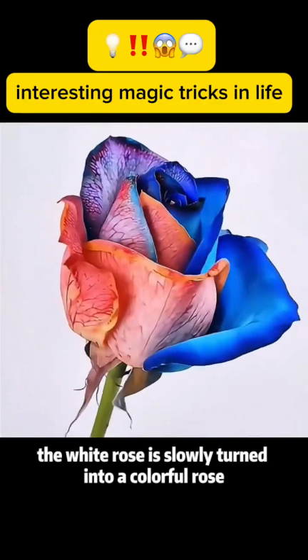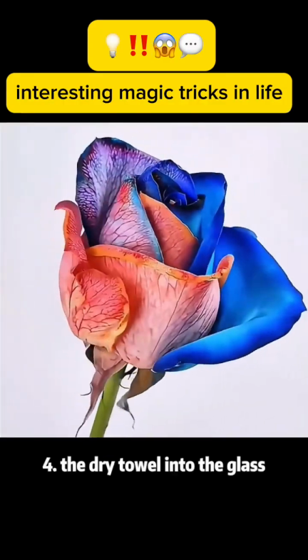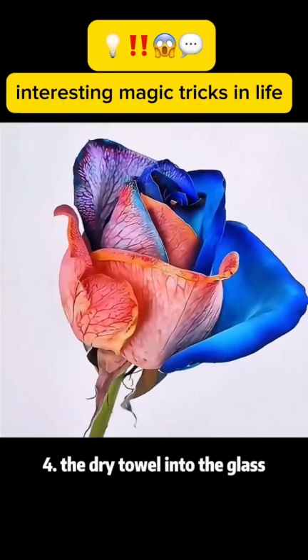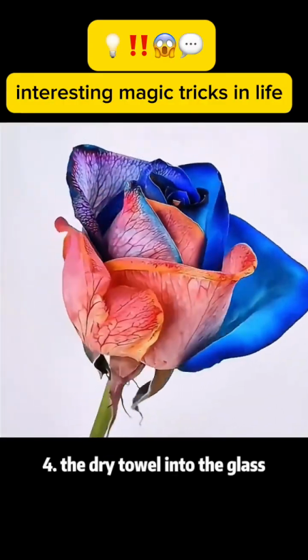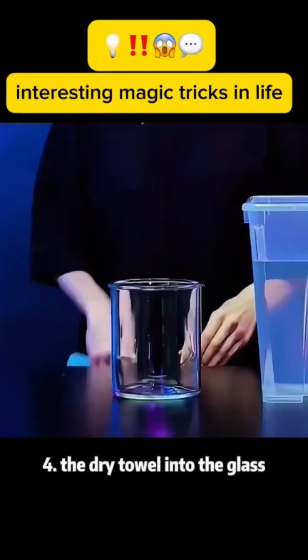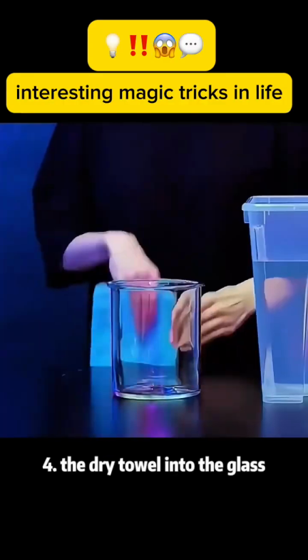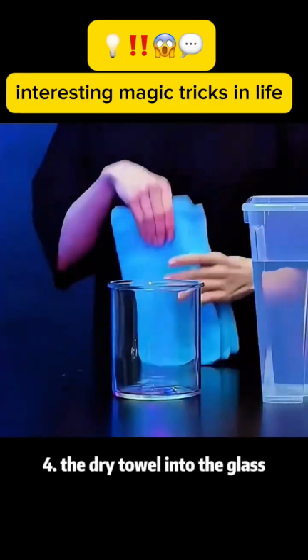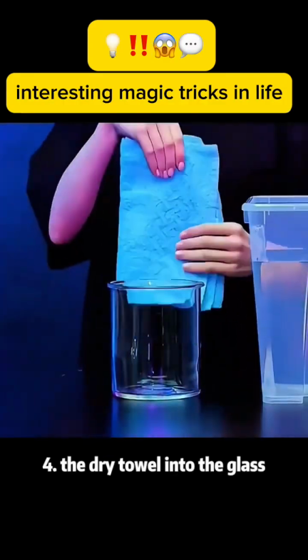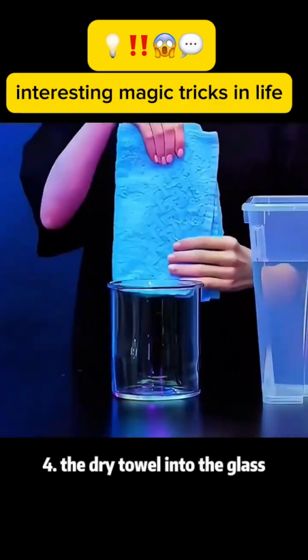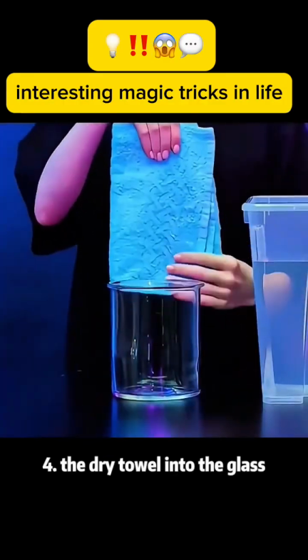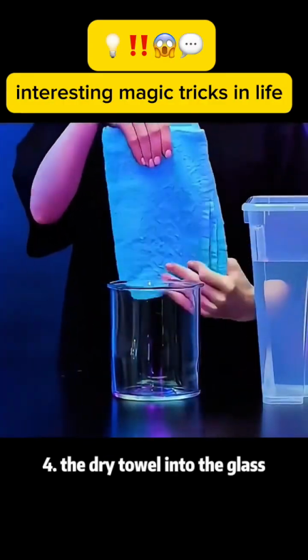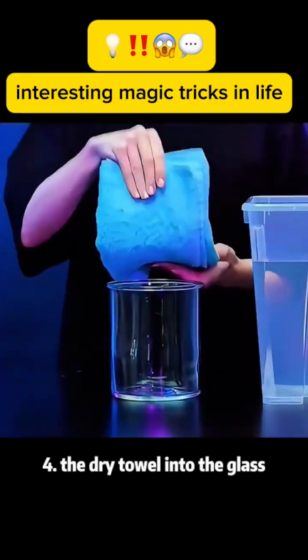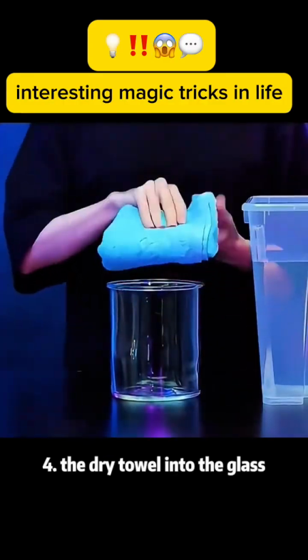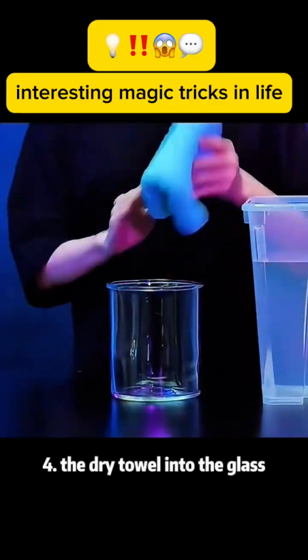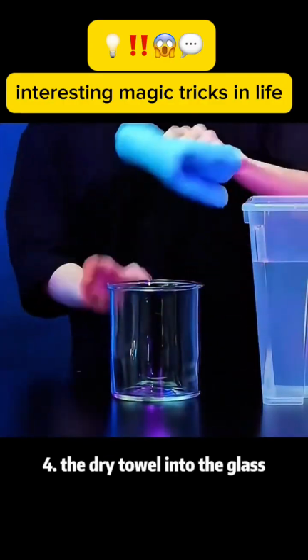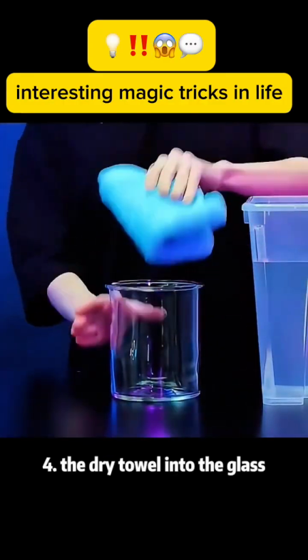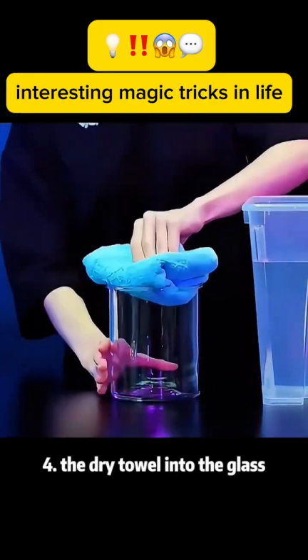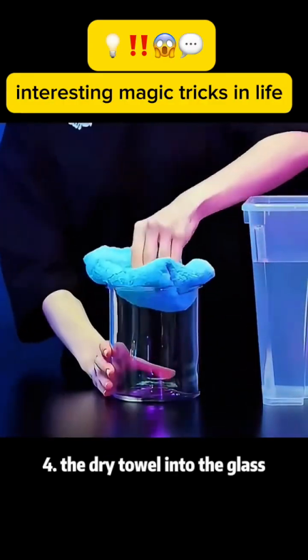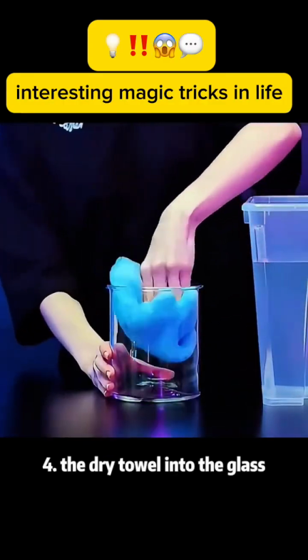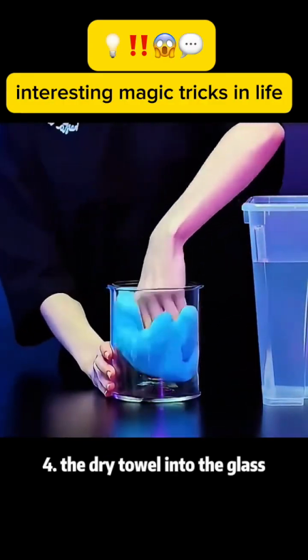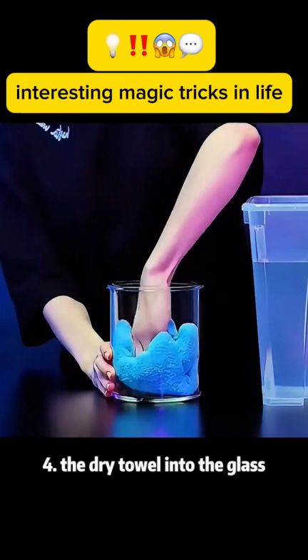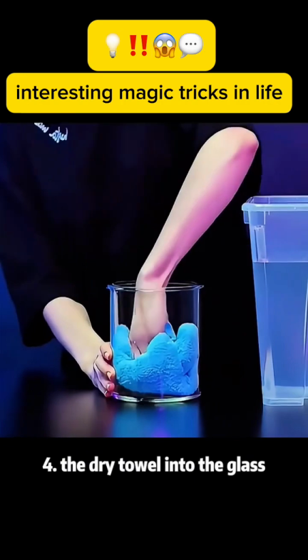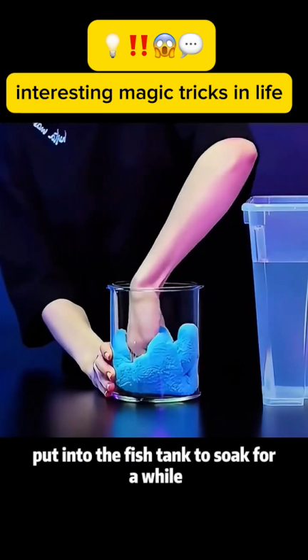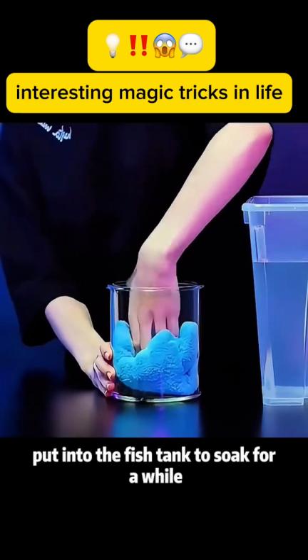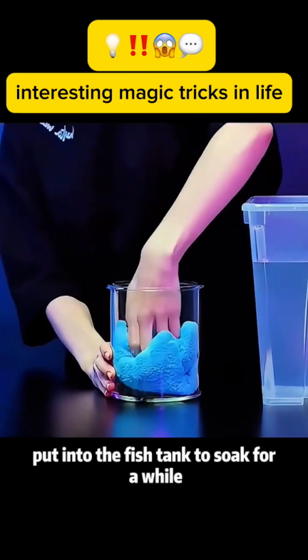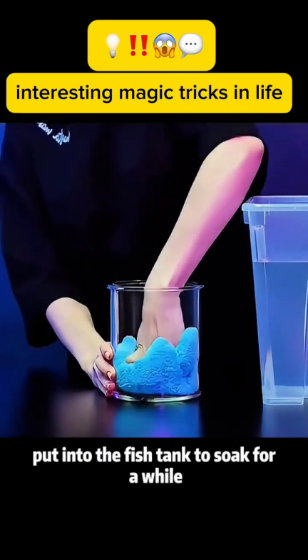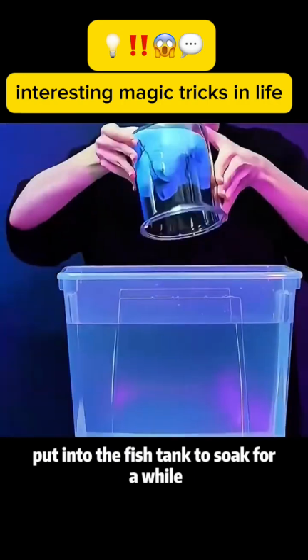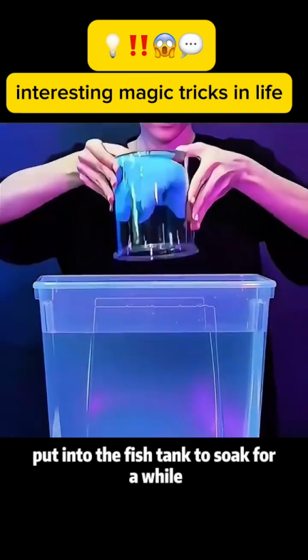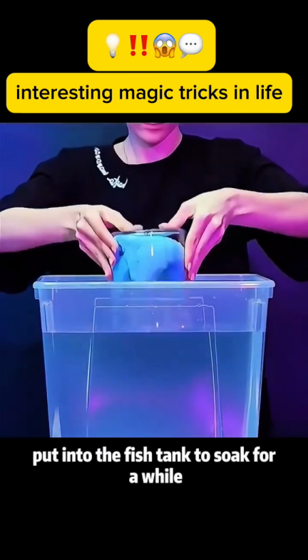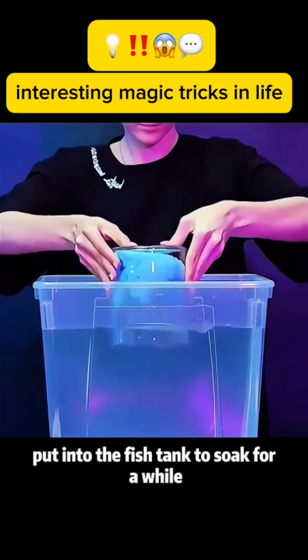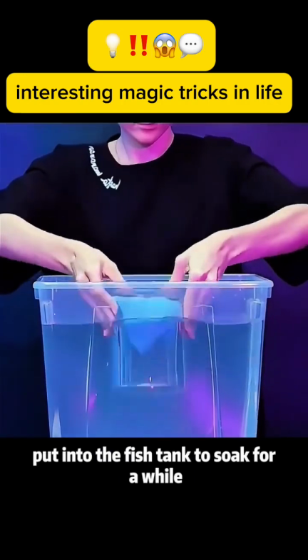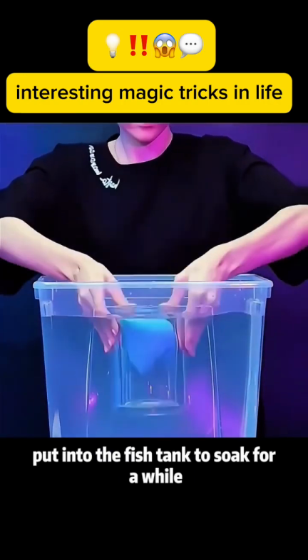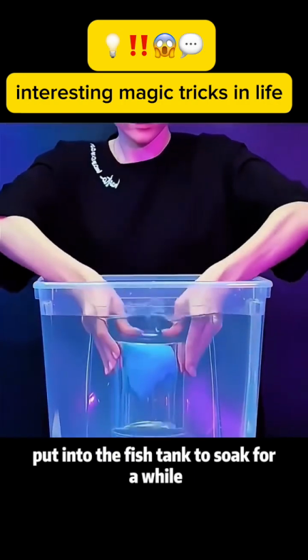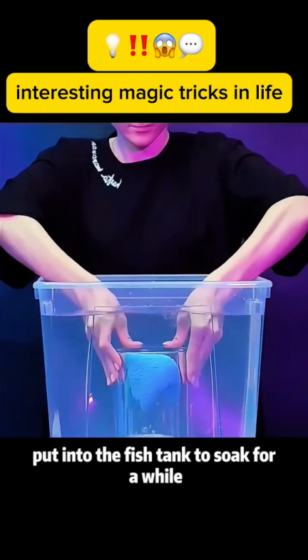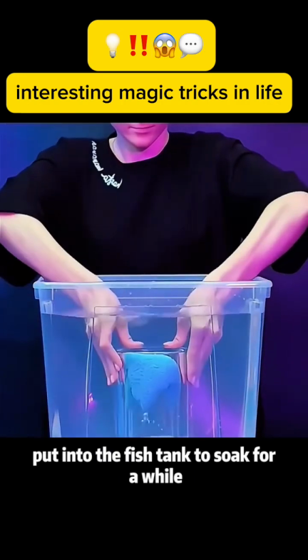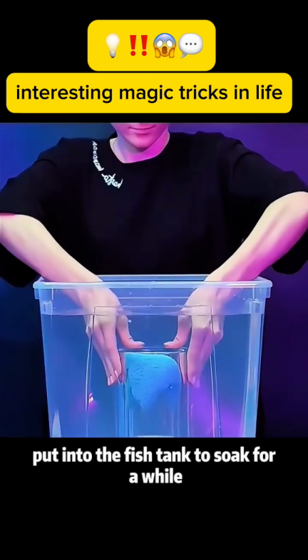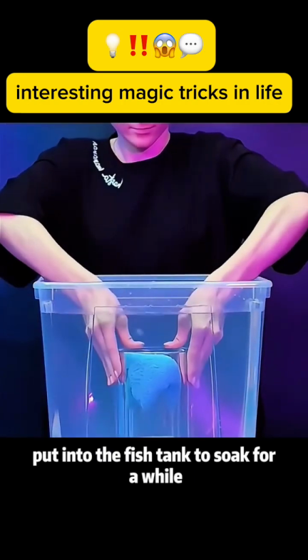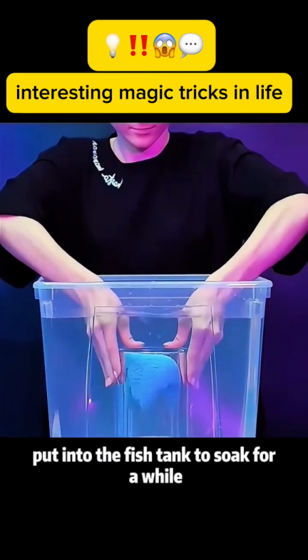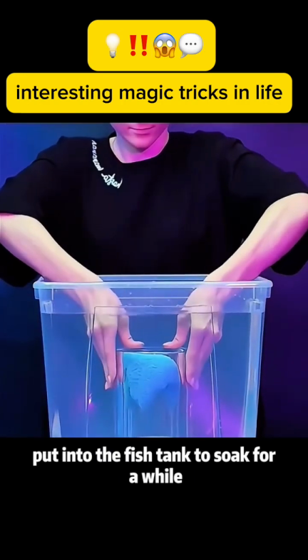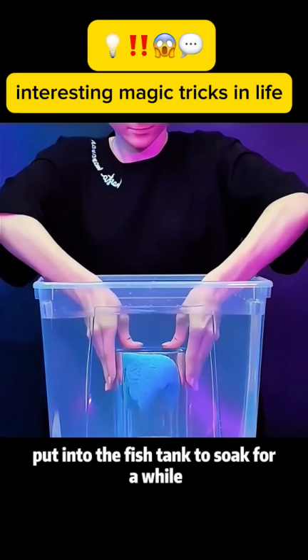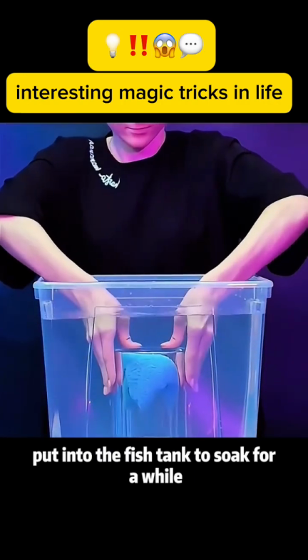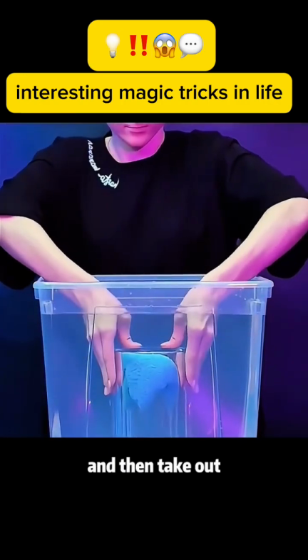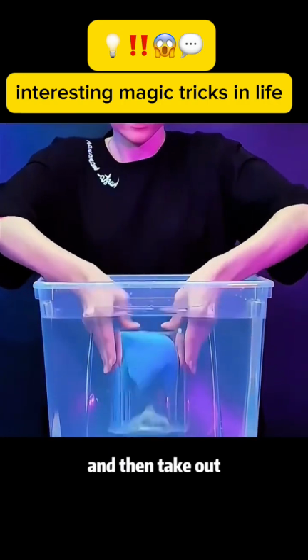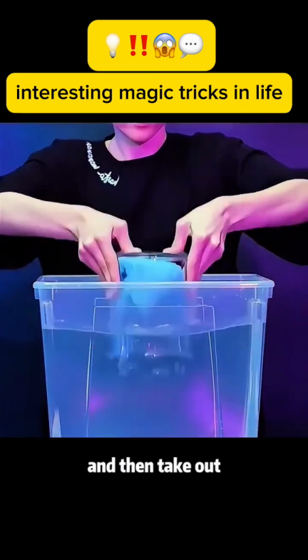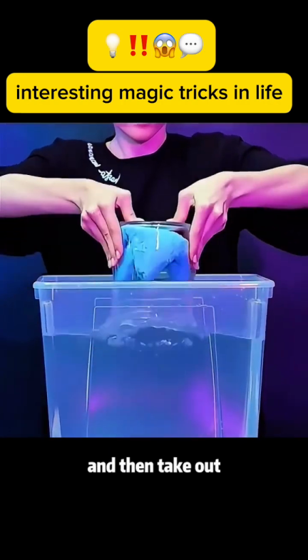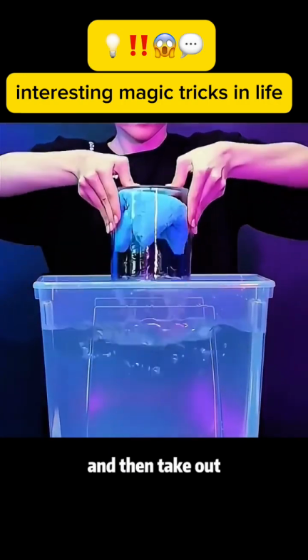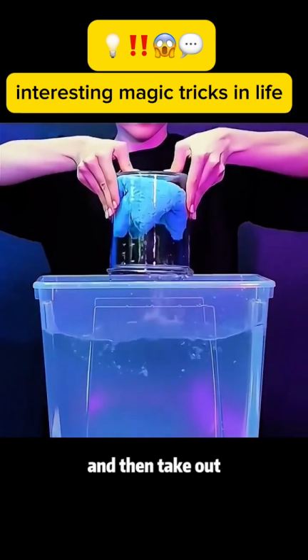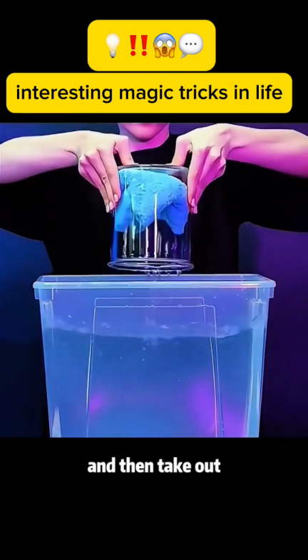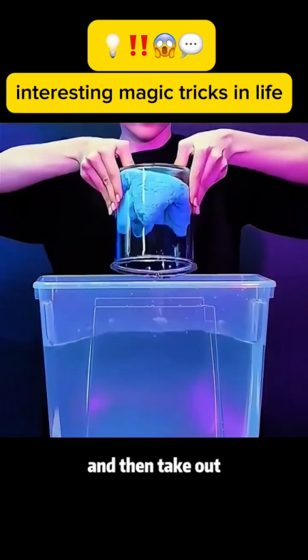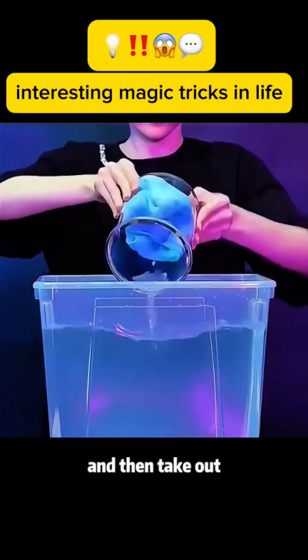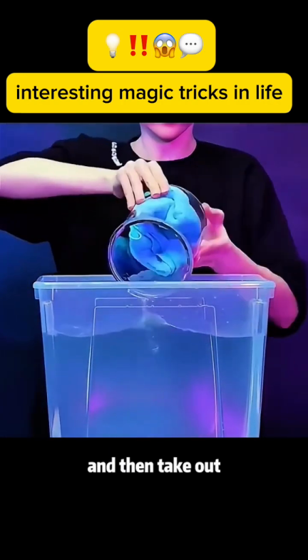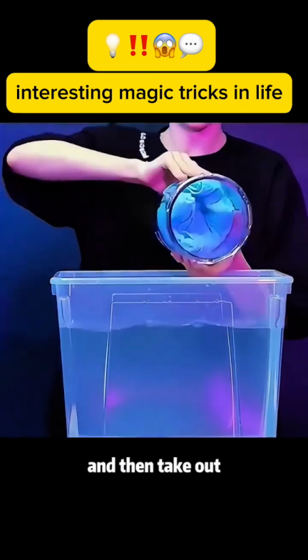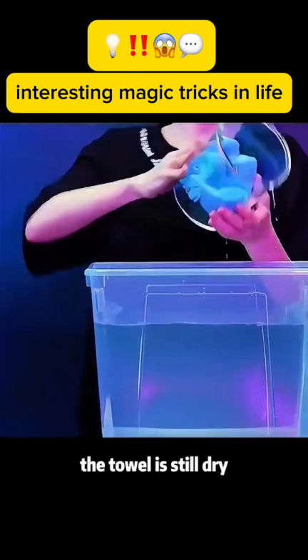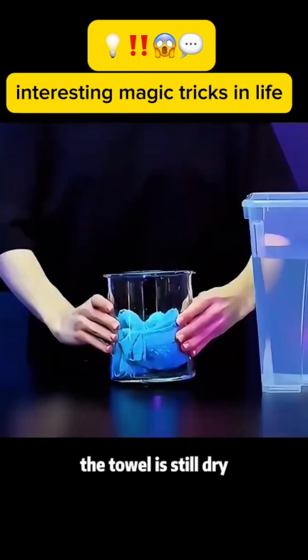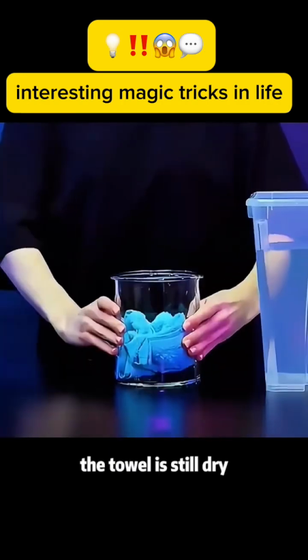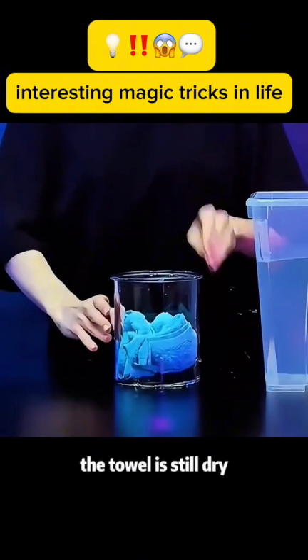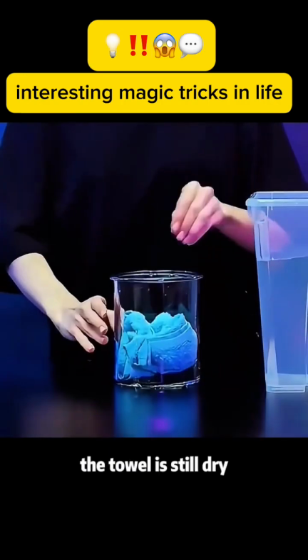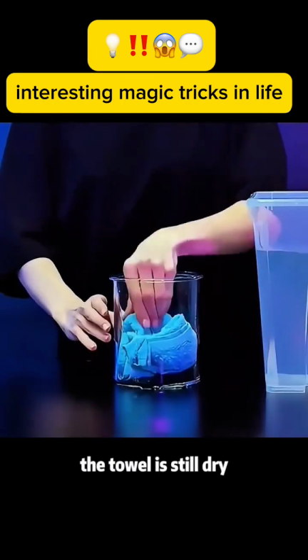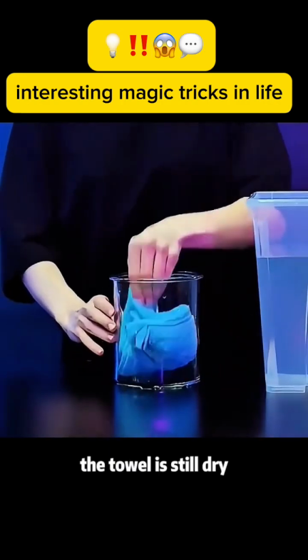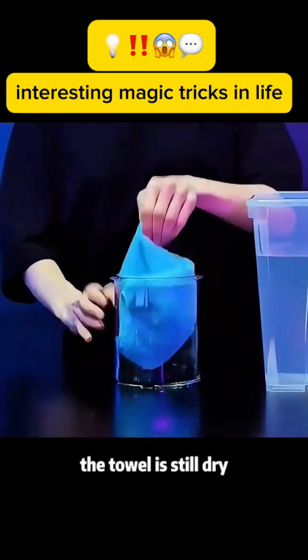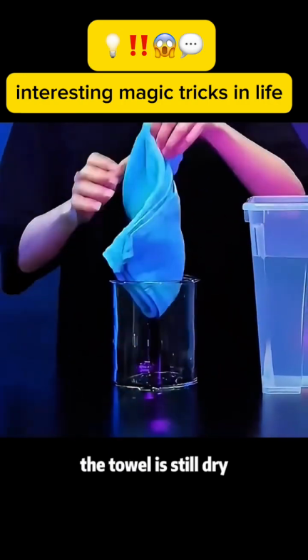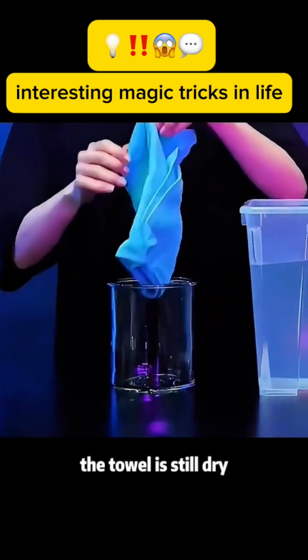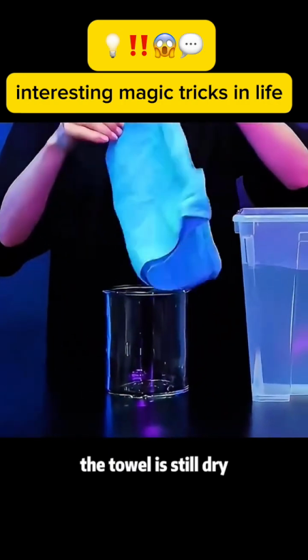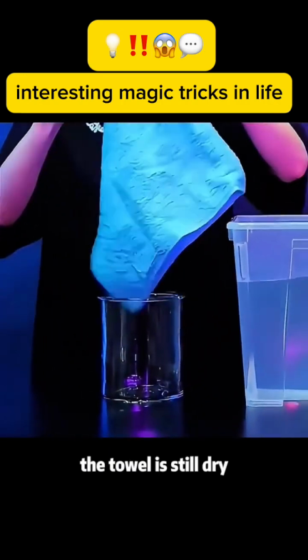Magic trick 4: Put a dry towel into a glass. Place it into a fish tank to soak for a while, then take it out. The towel is still dry.